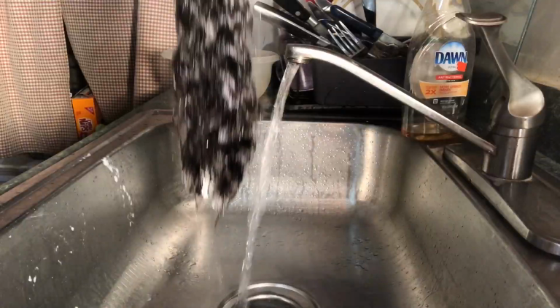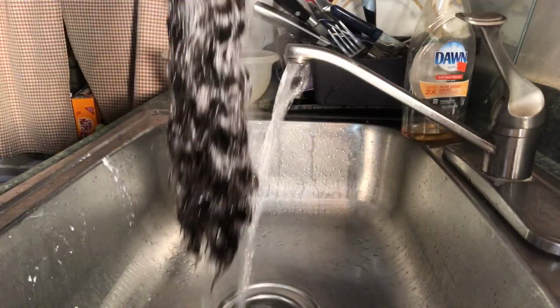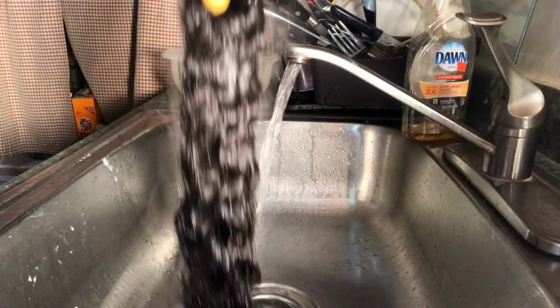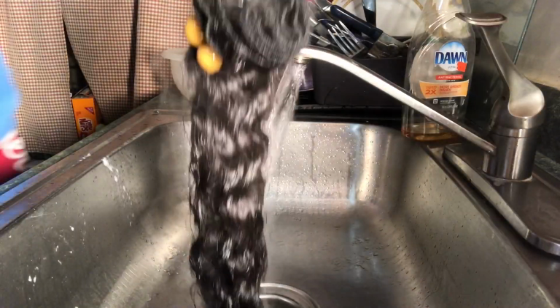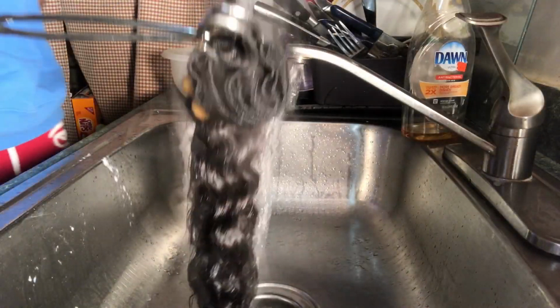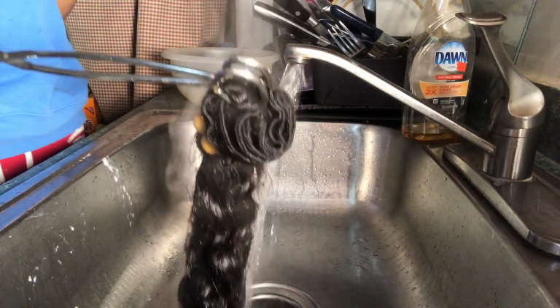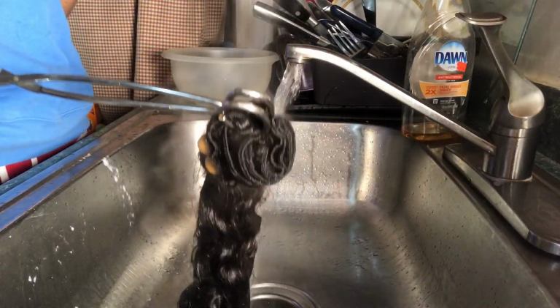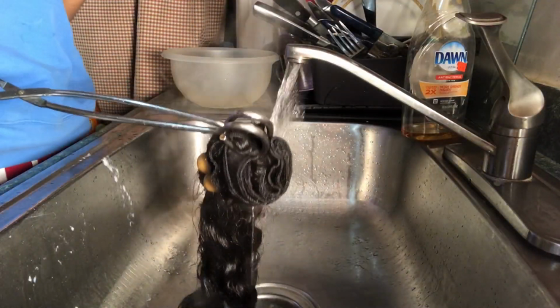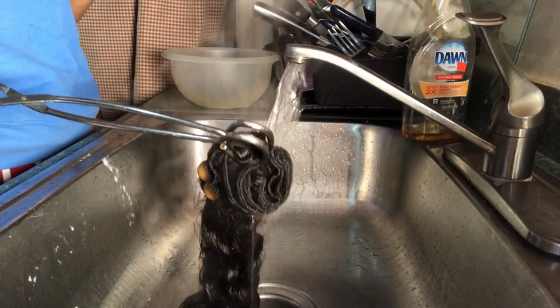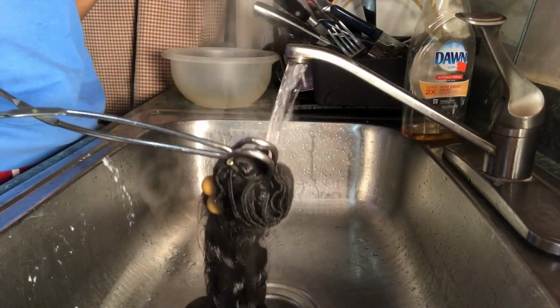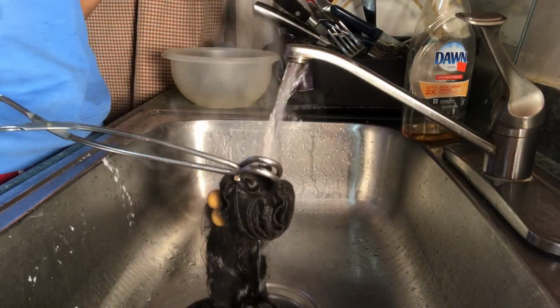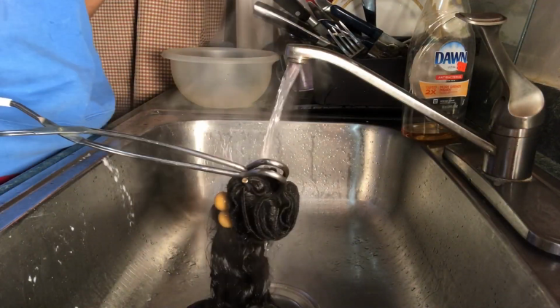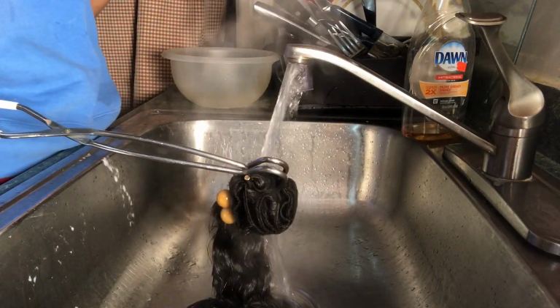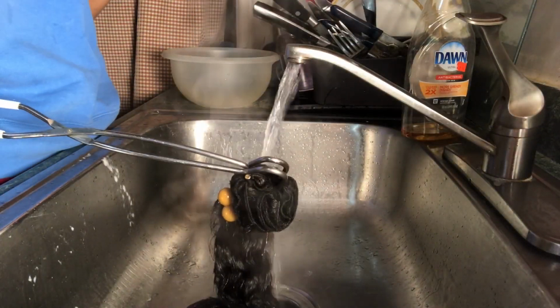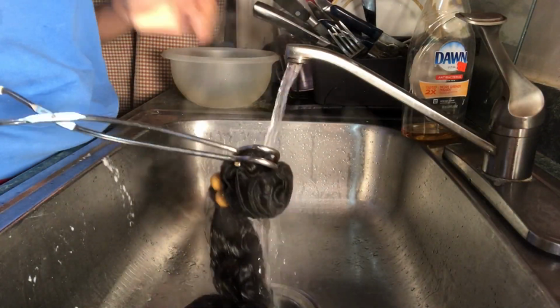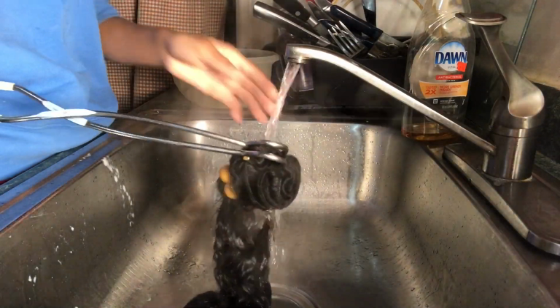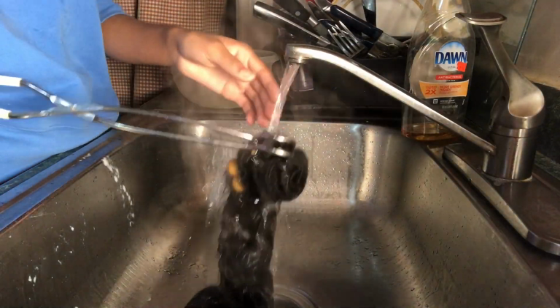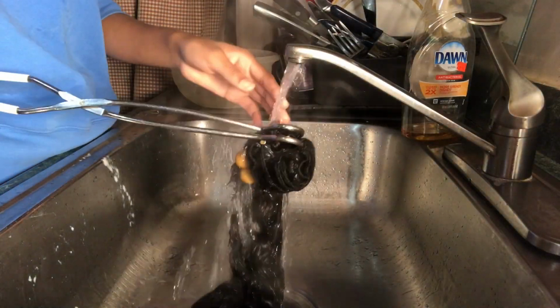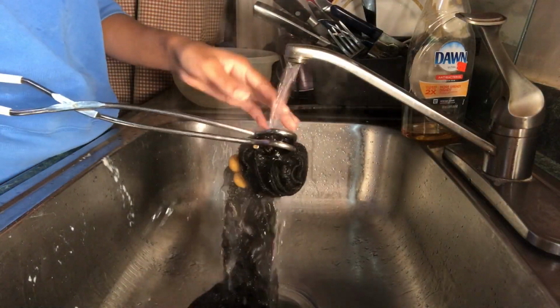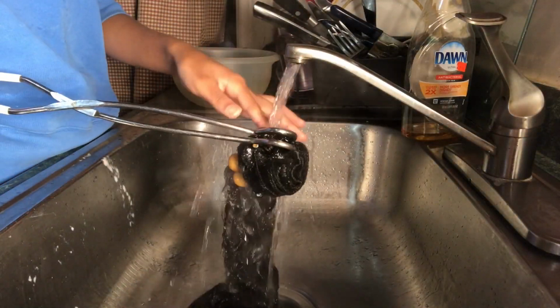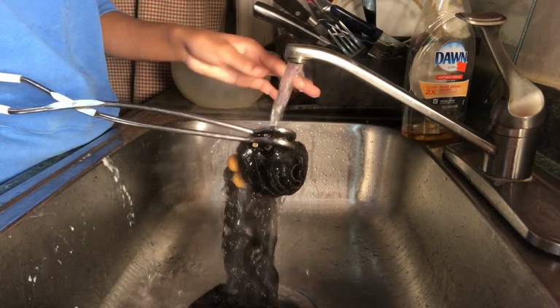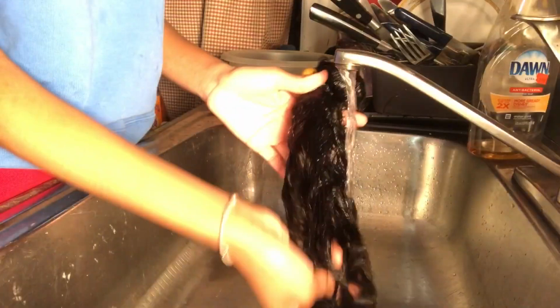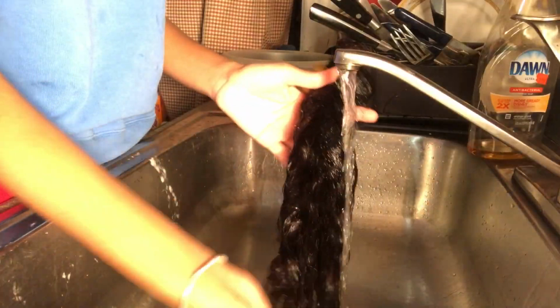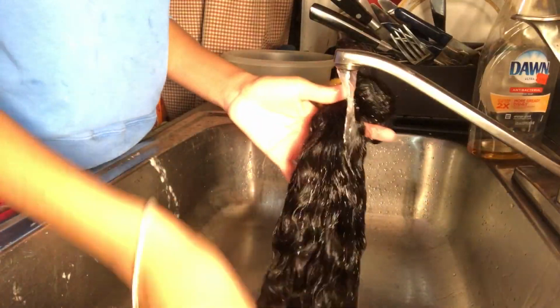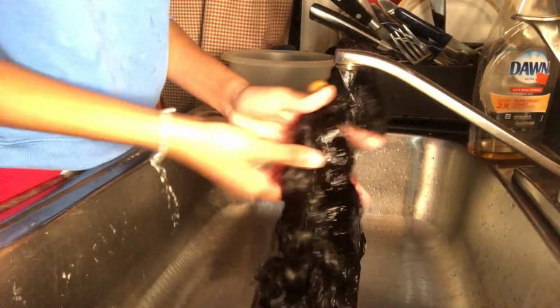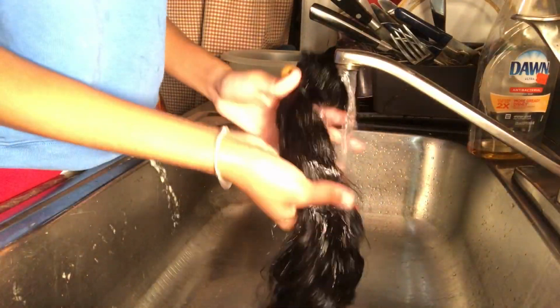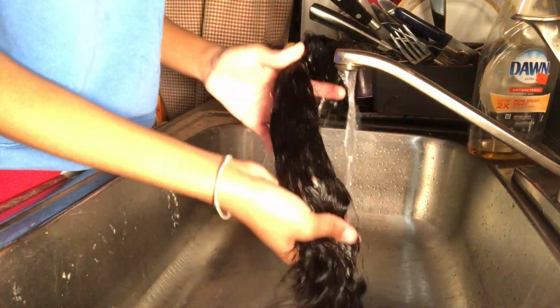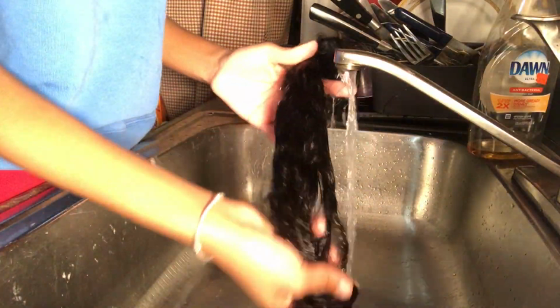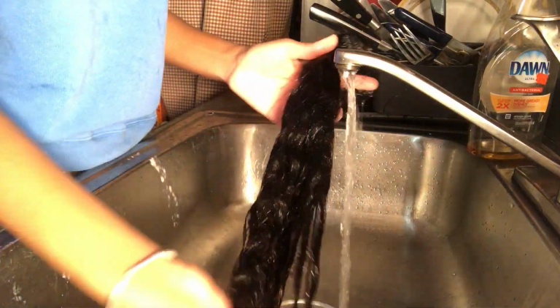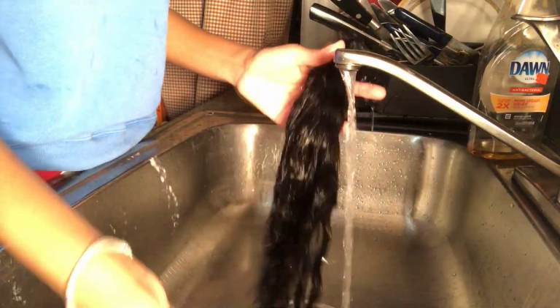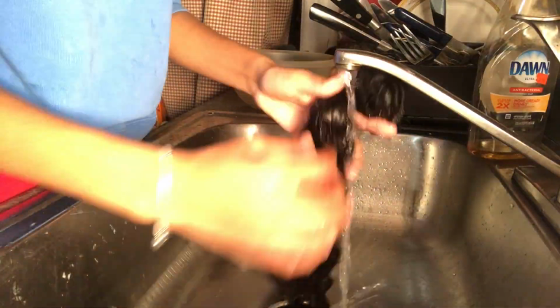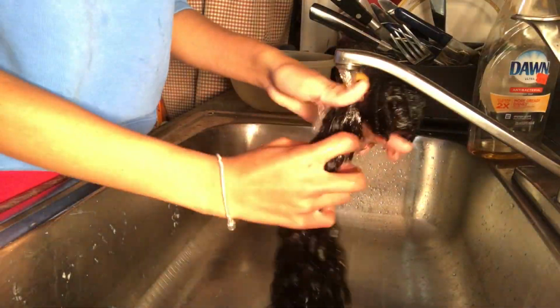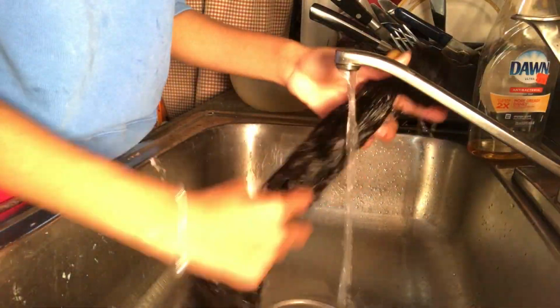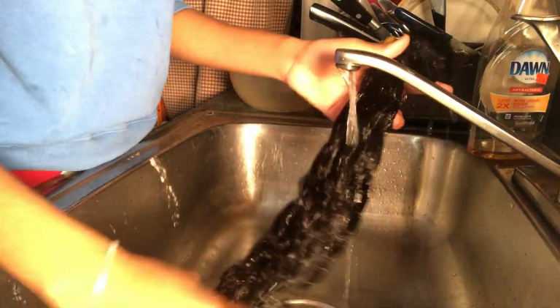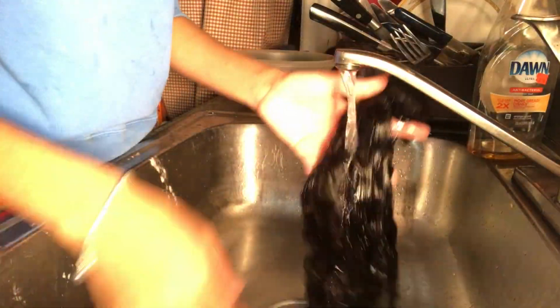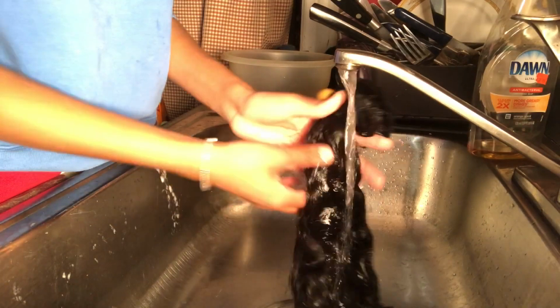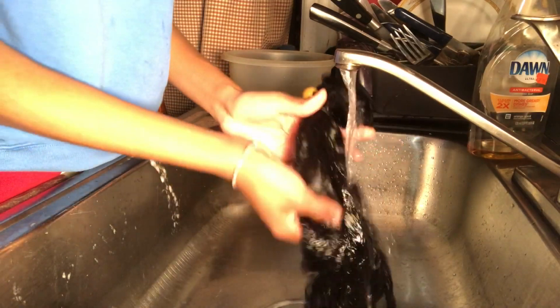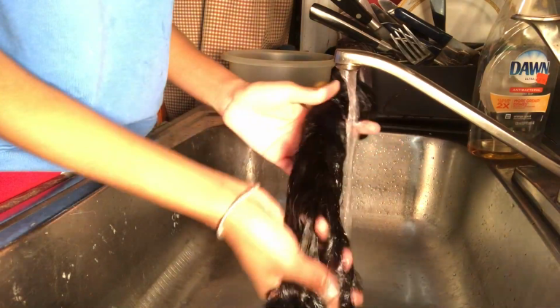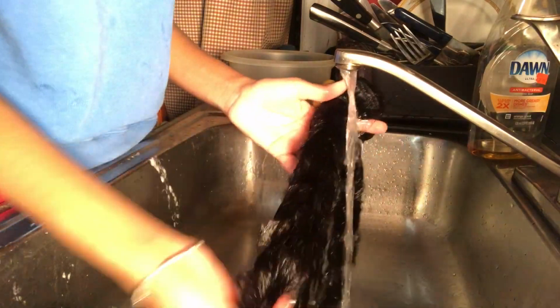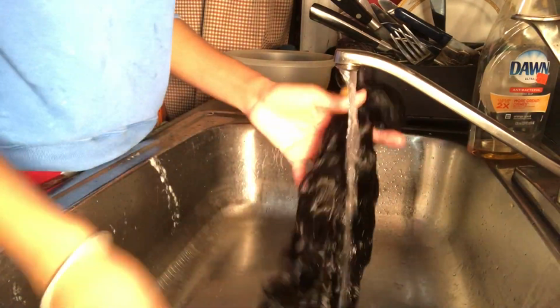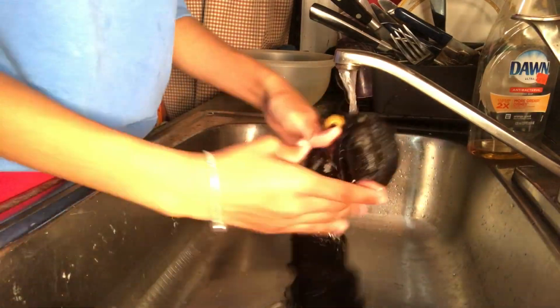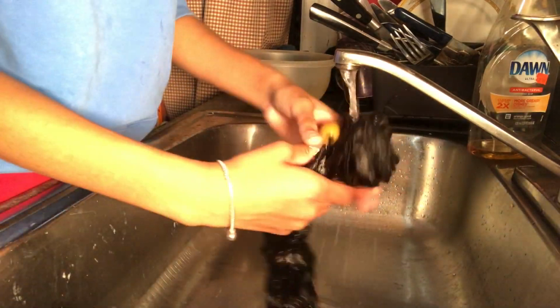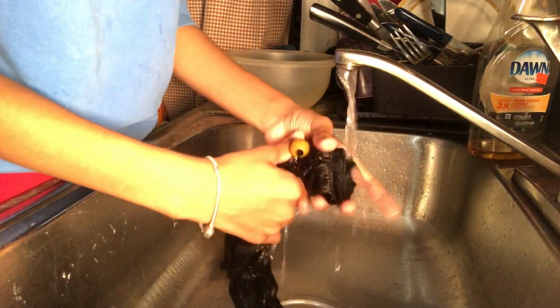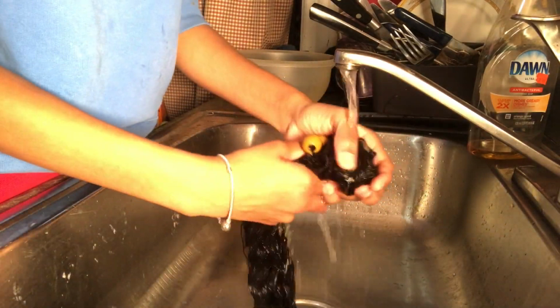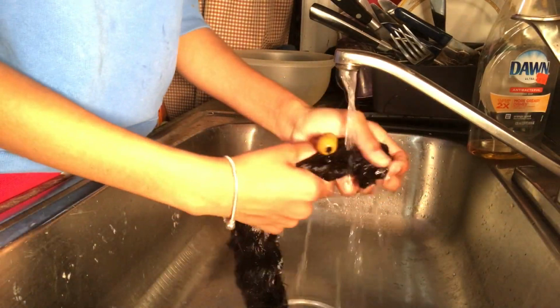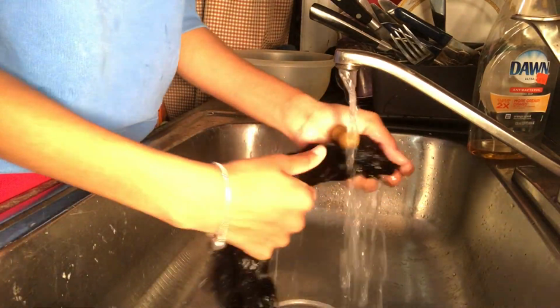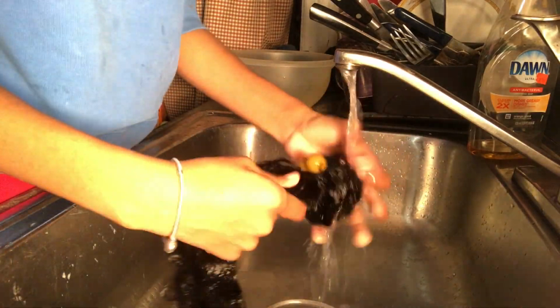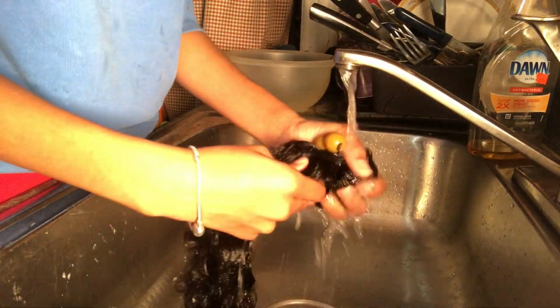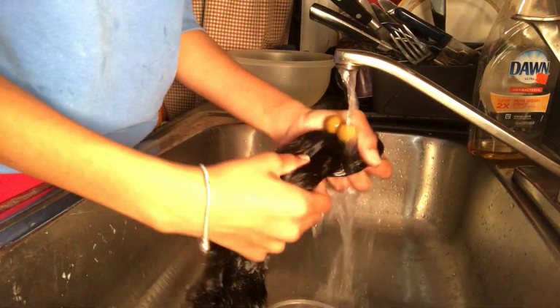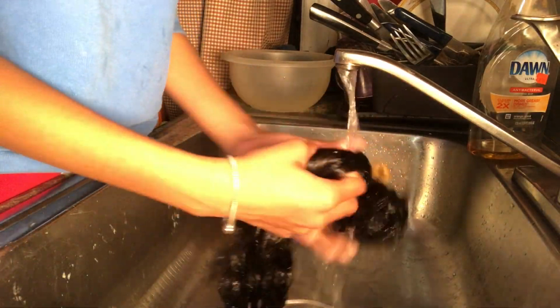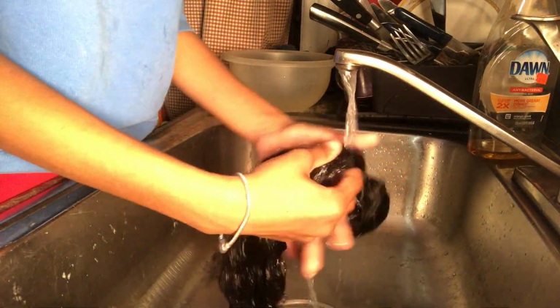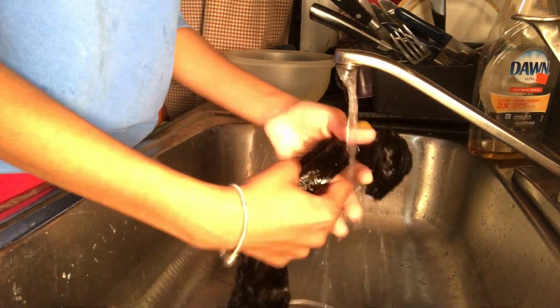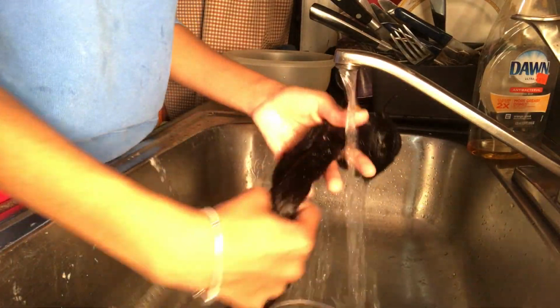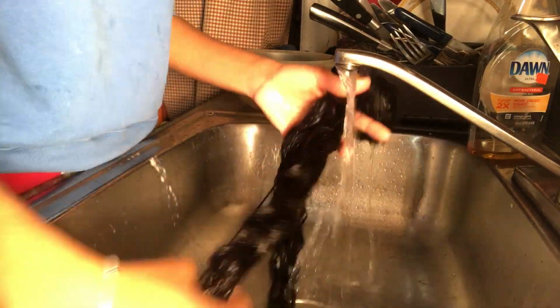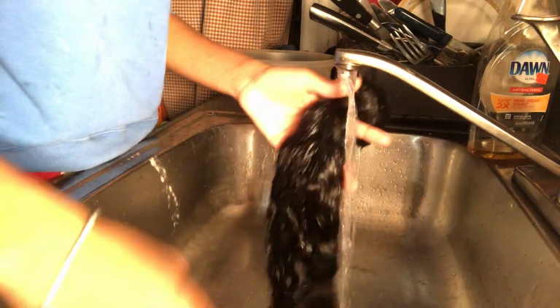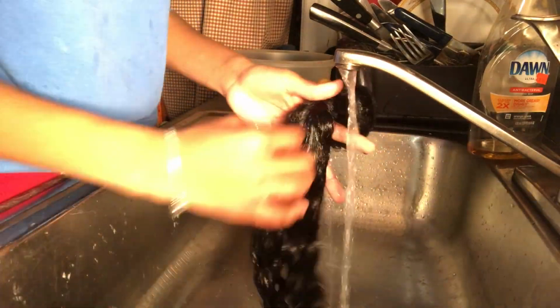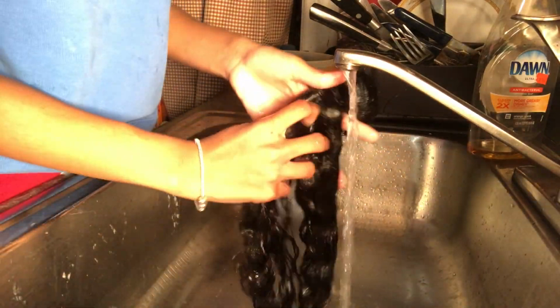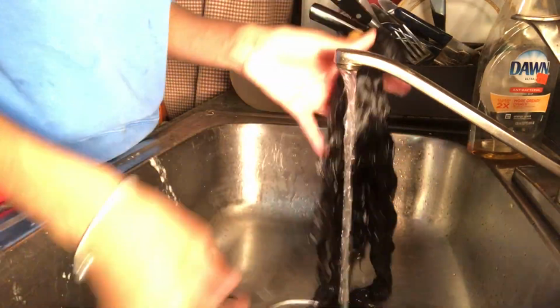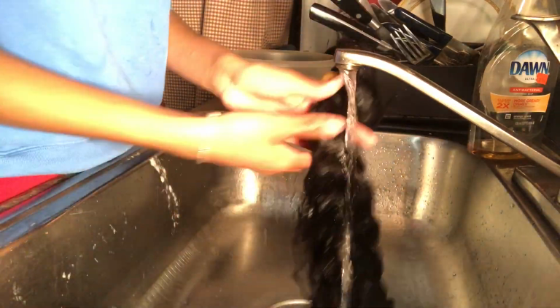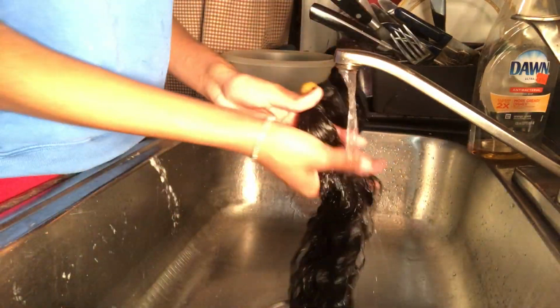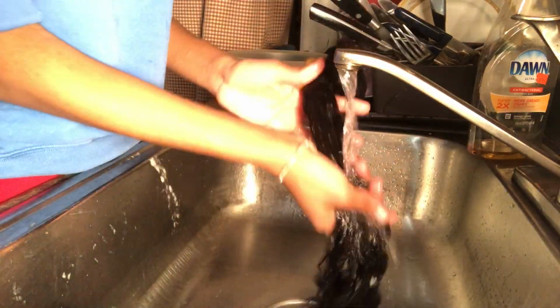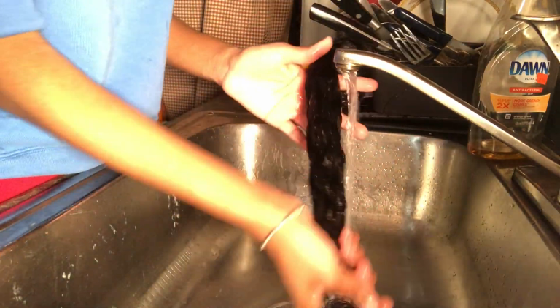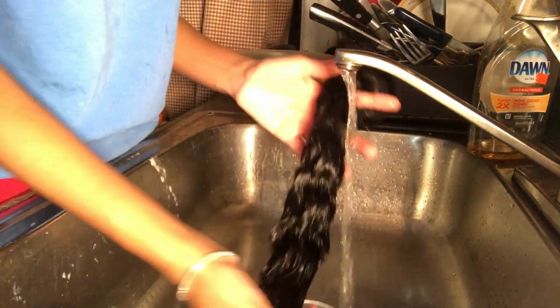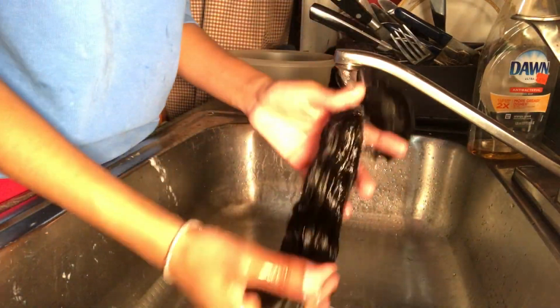Of course I'm going to wash the silicone mix out of the bundles, and after this whole process my hair felt so amazing.